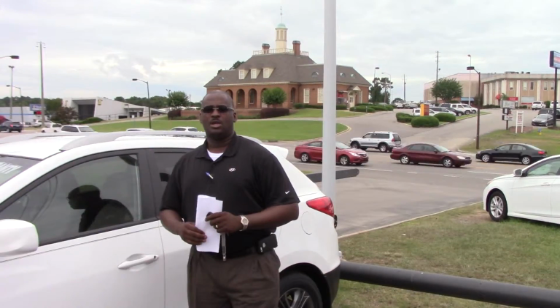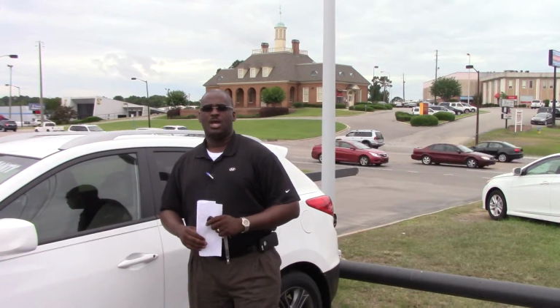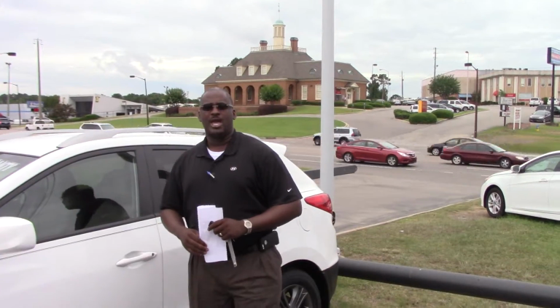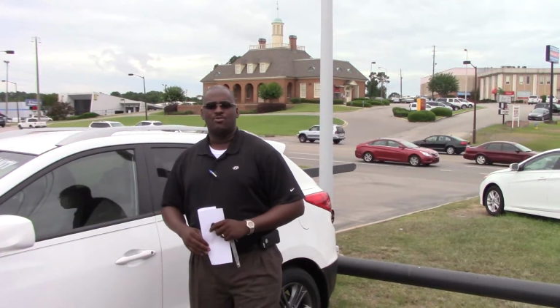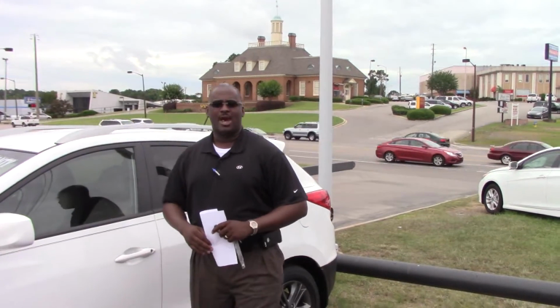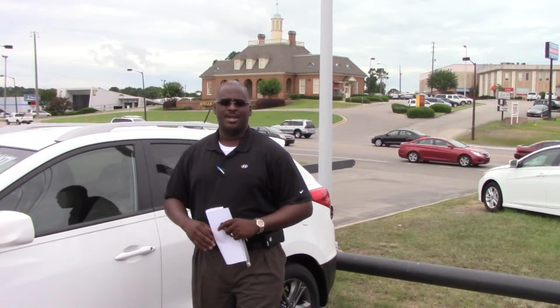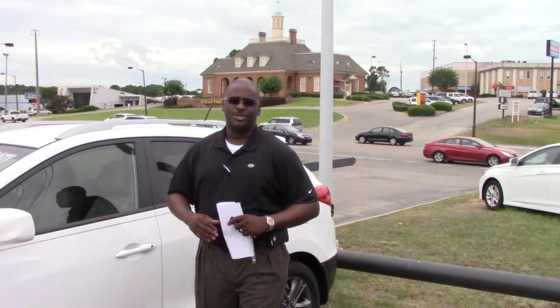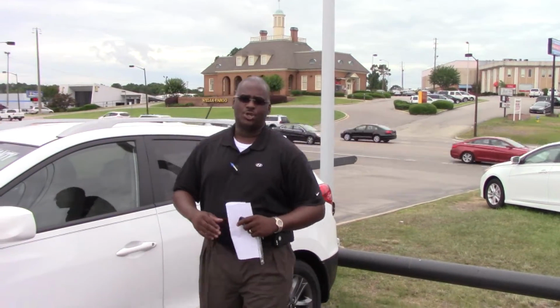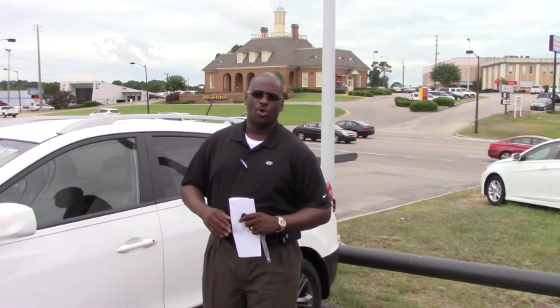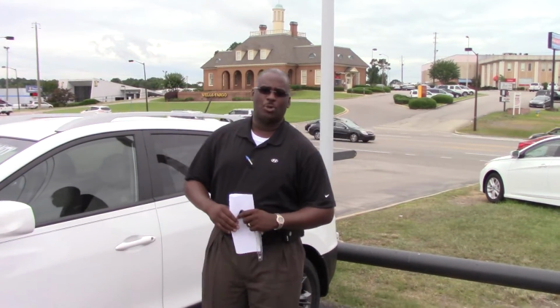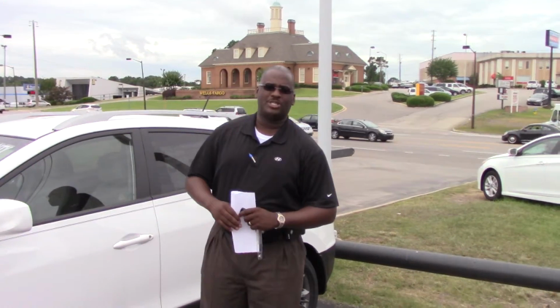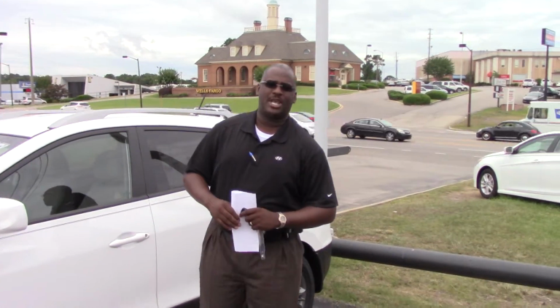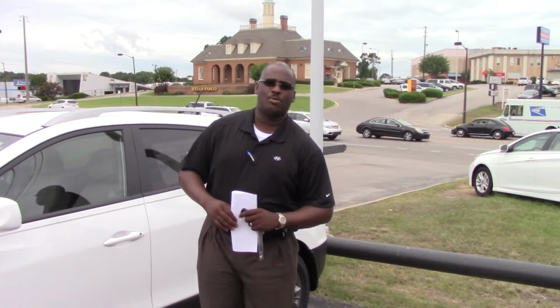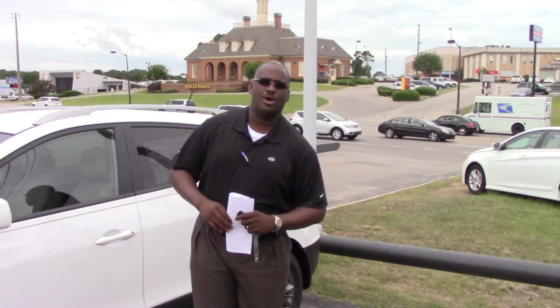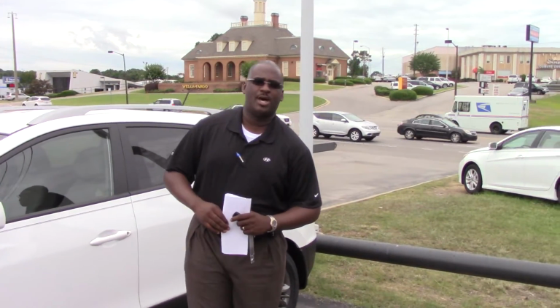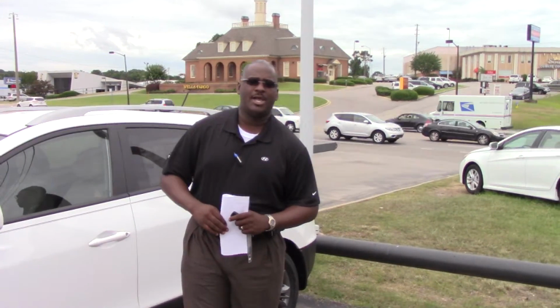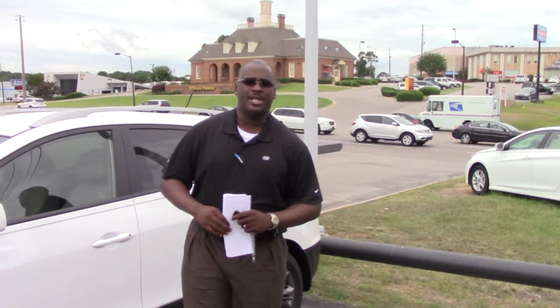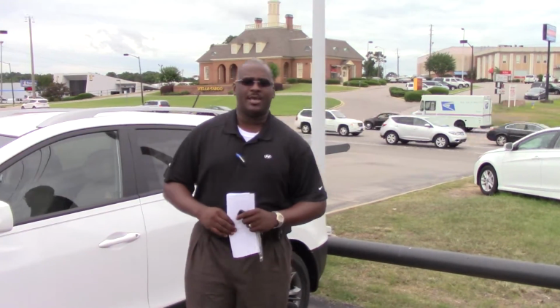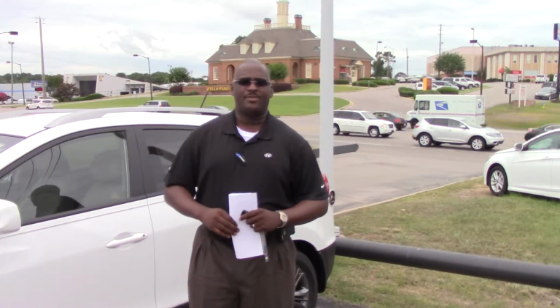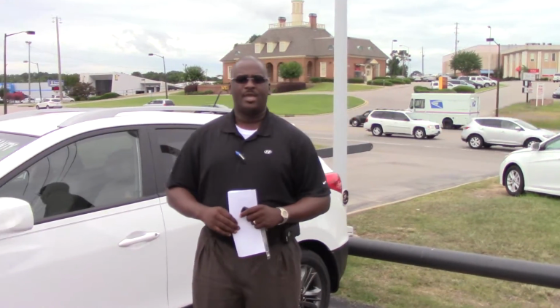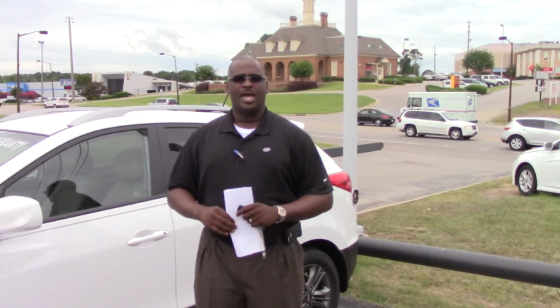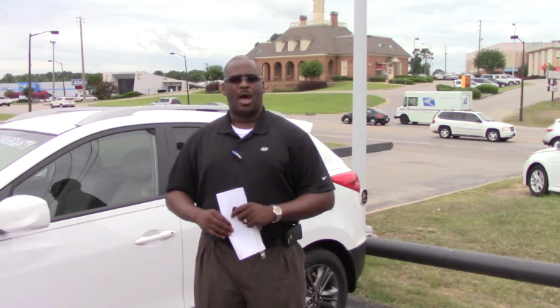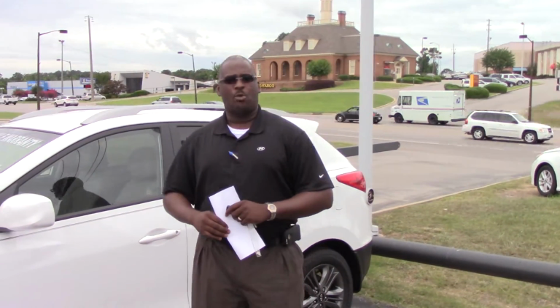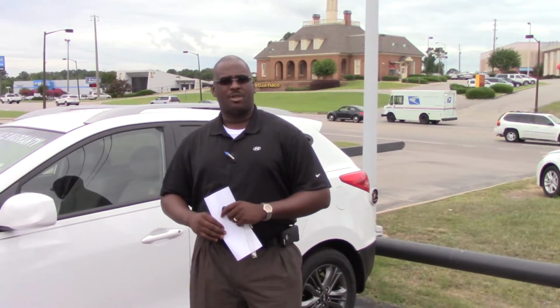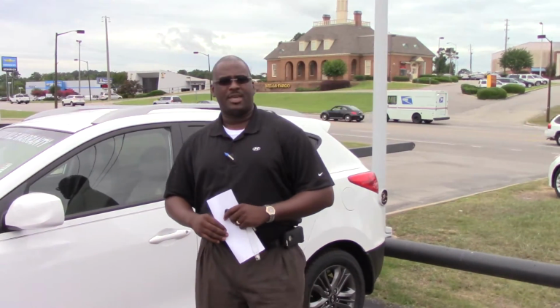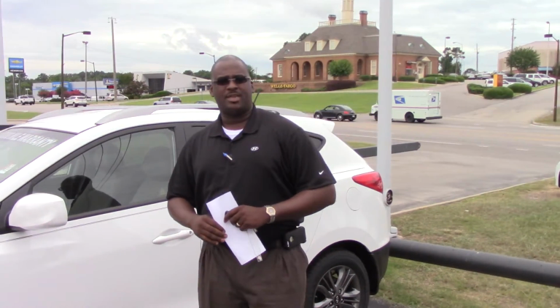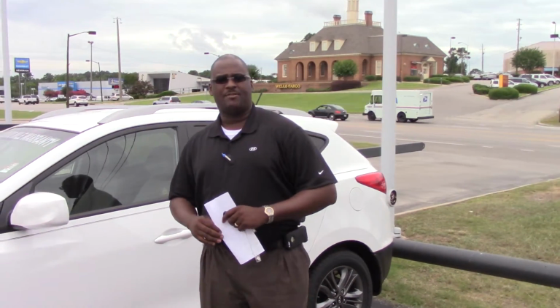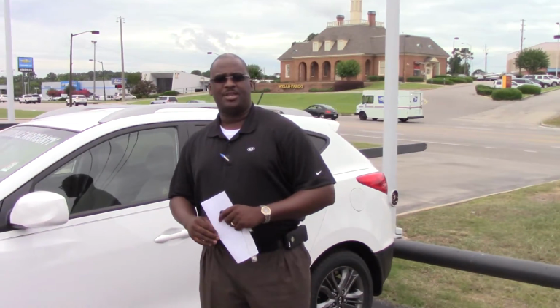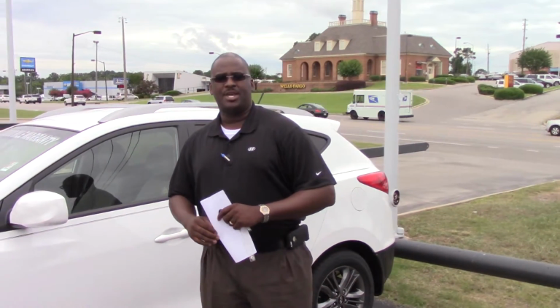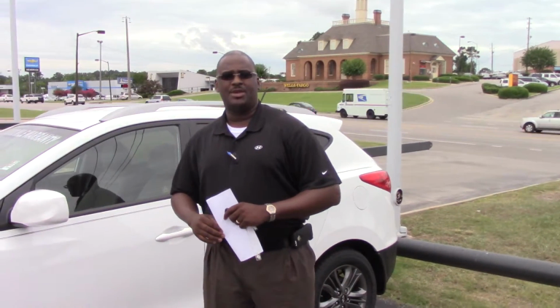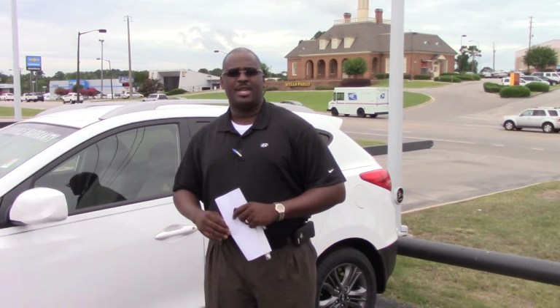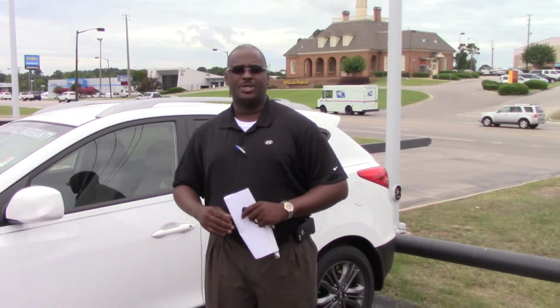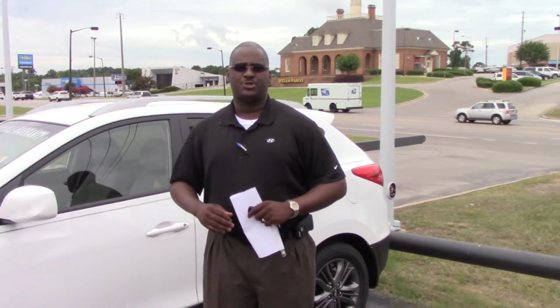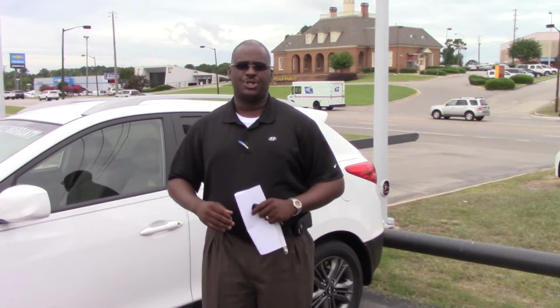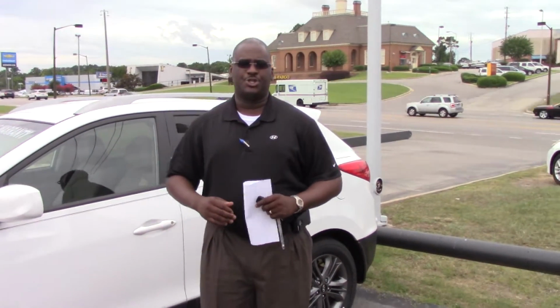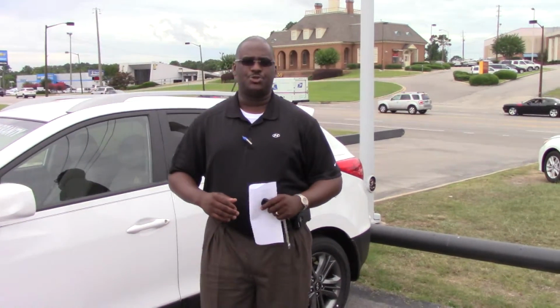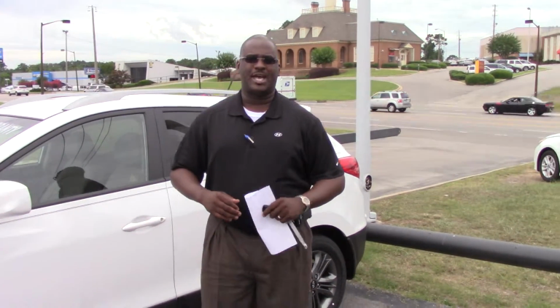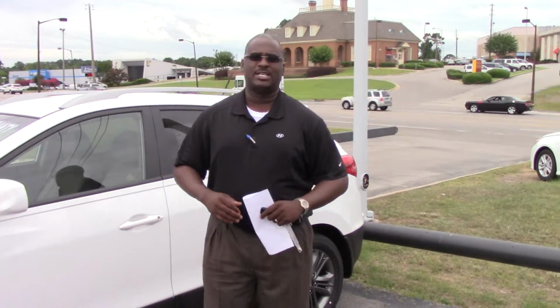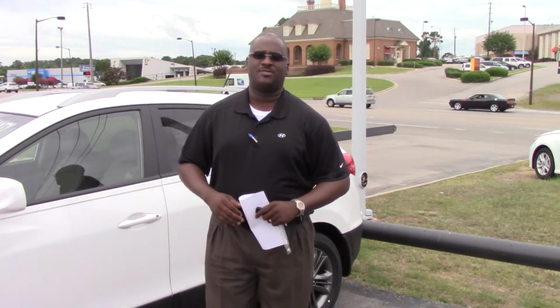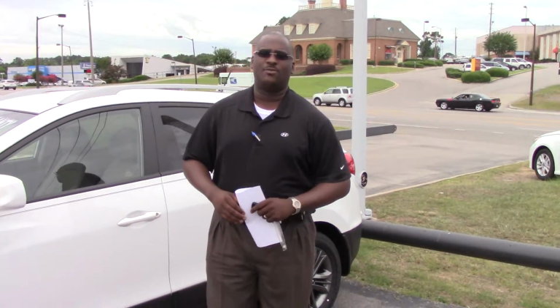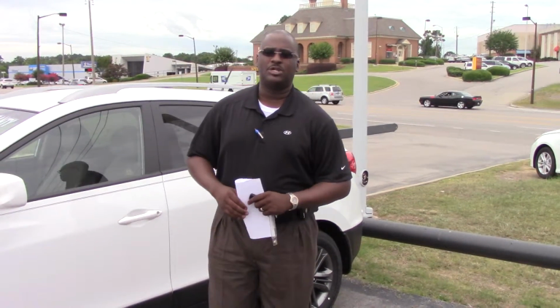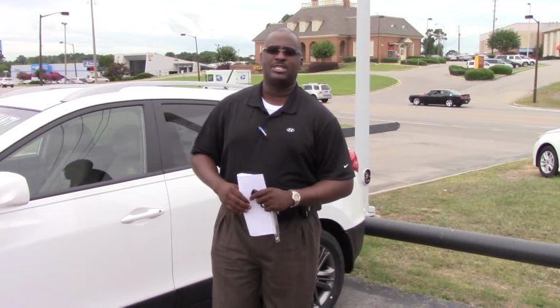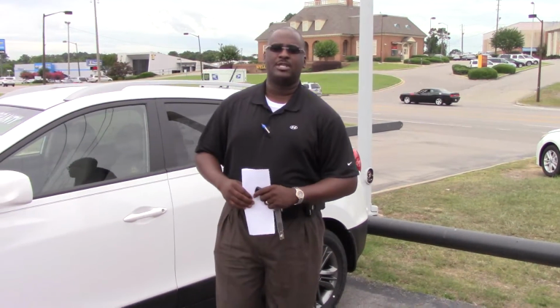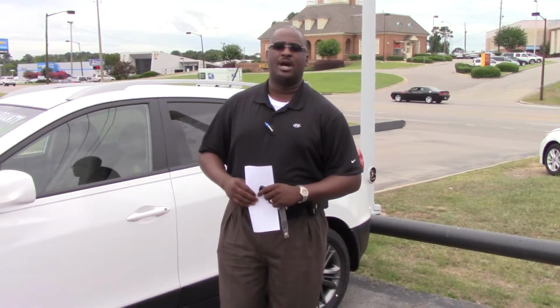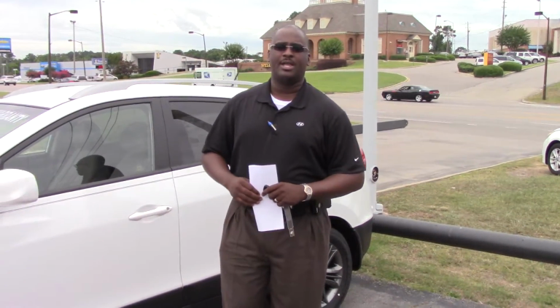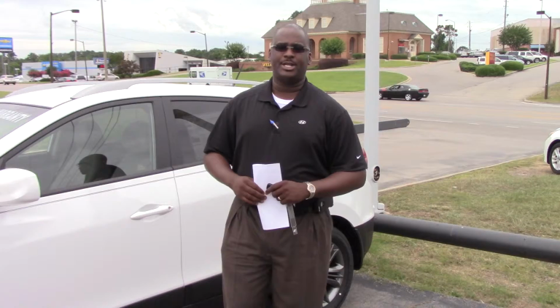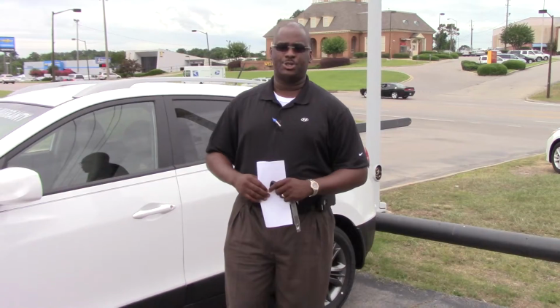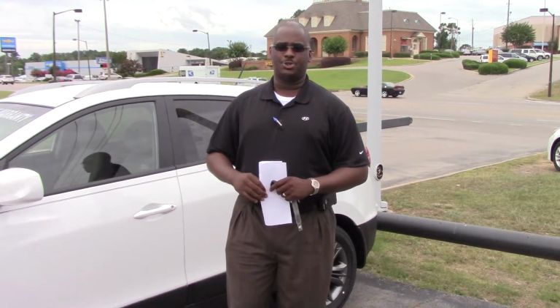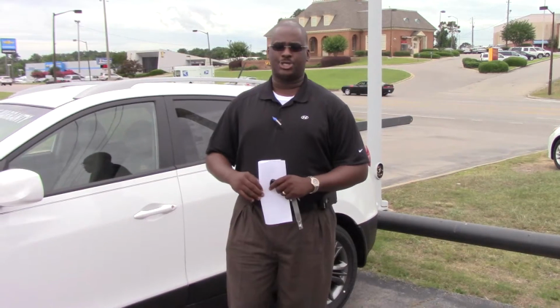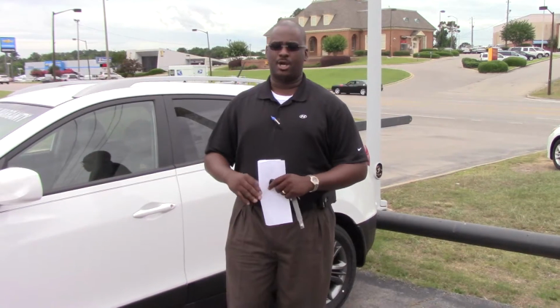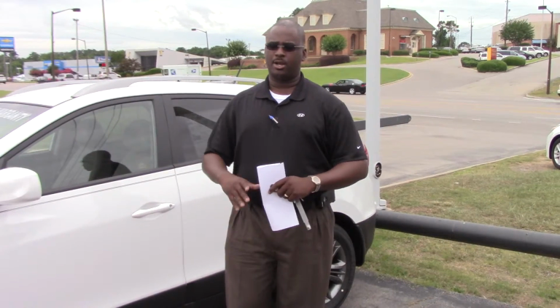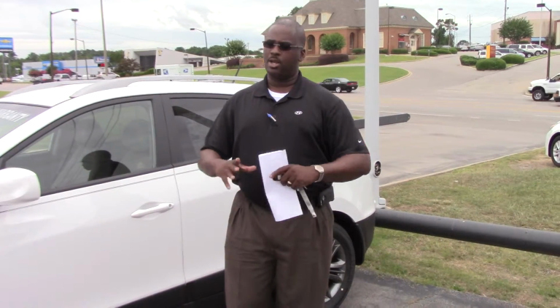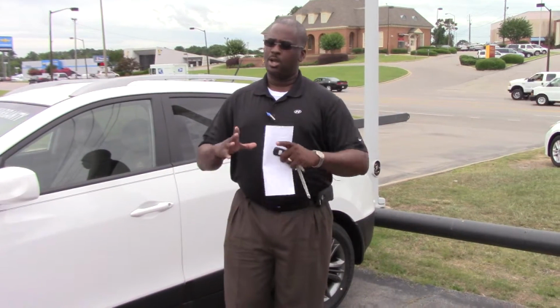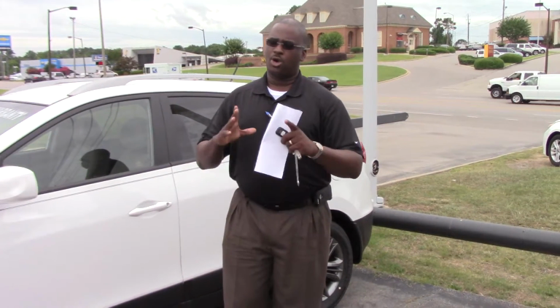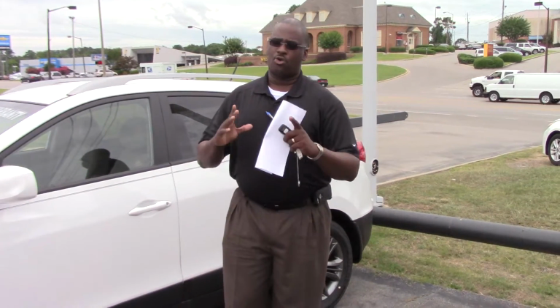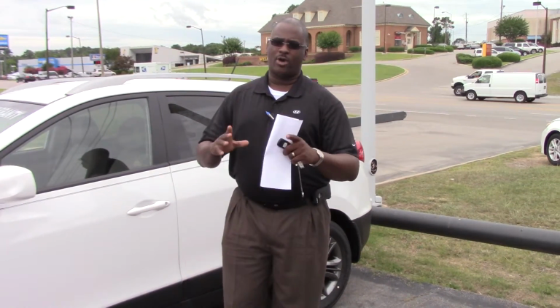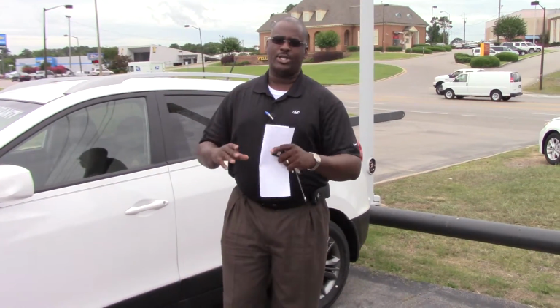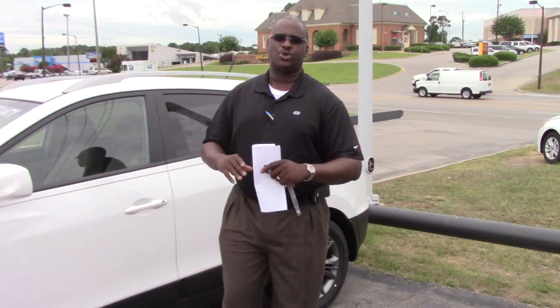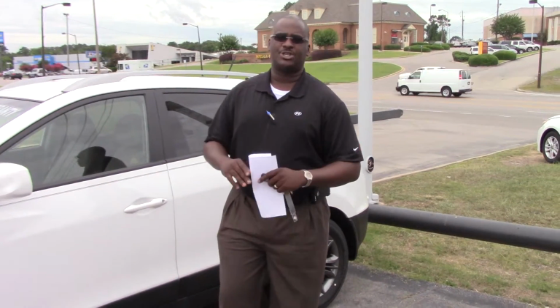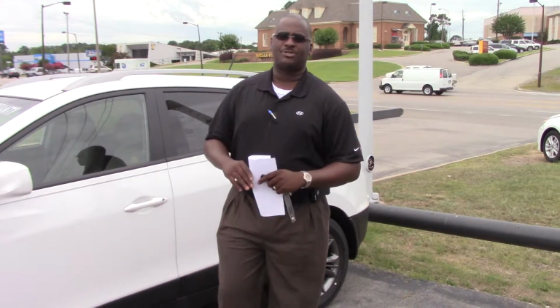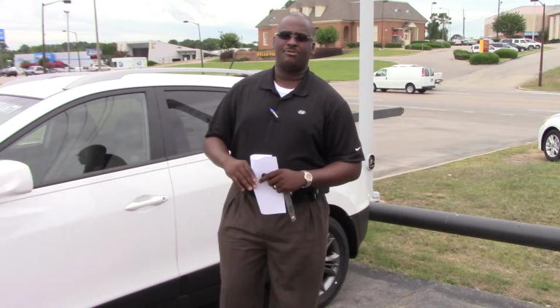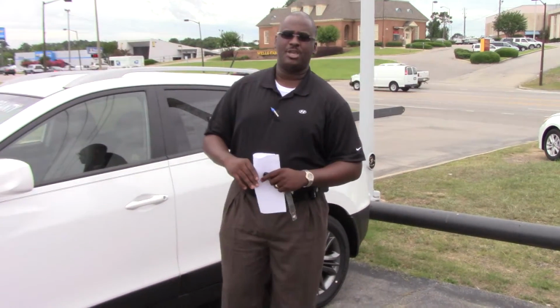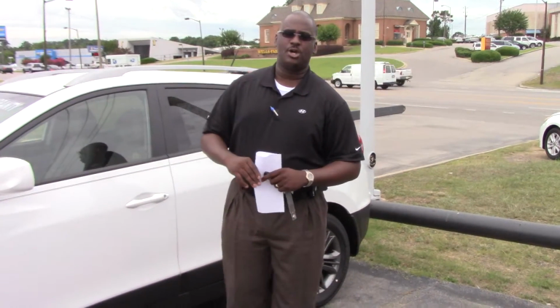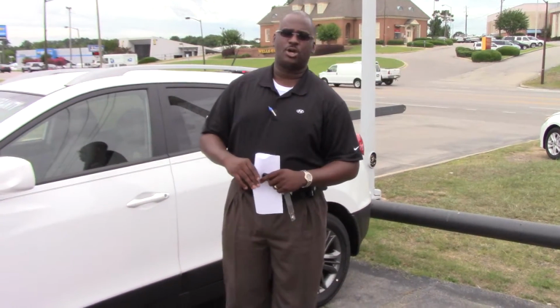Hey Rodman, this is Coyle with Tamron Hyundai. I want to thank you for your internet interest in the 2014 Hyundai Tucson. Great choice of vehicle.